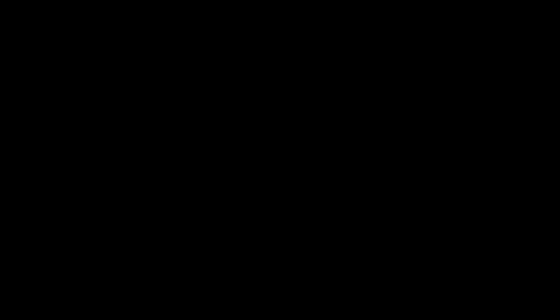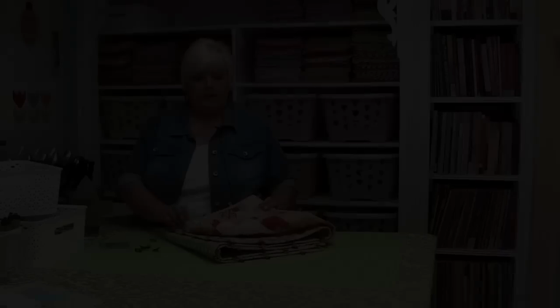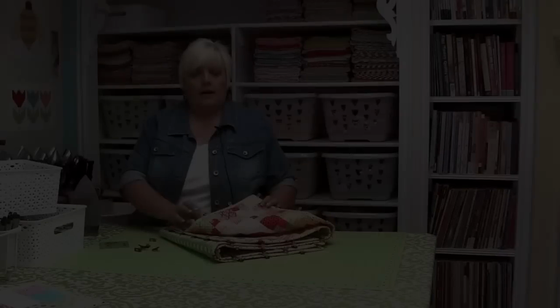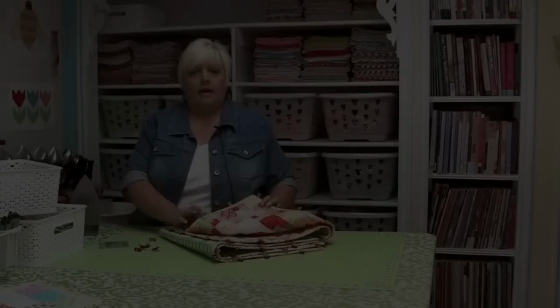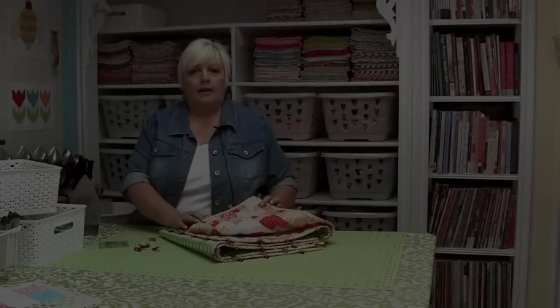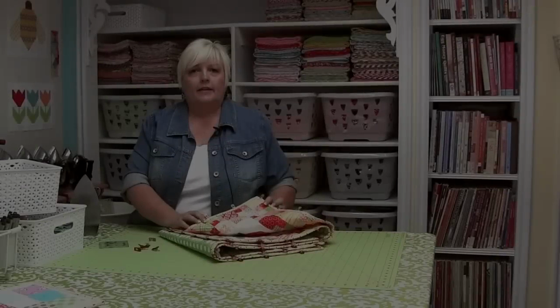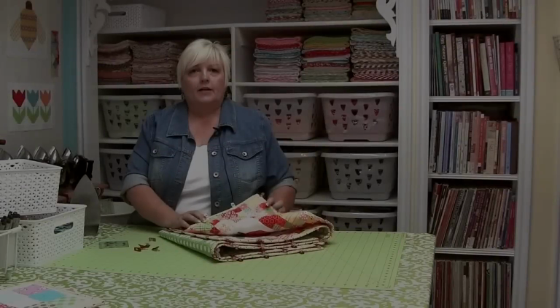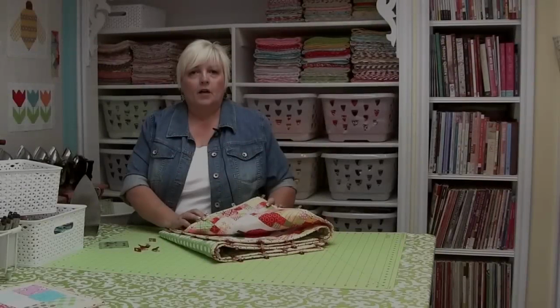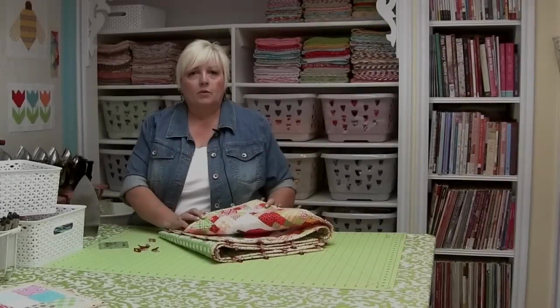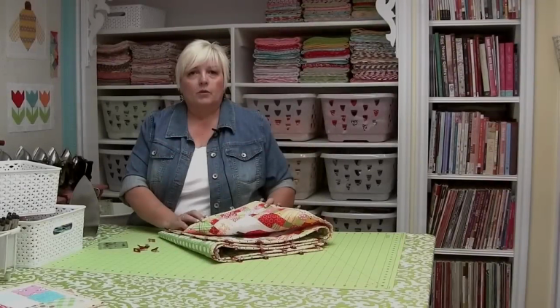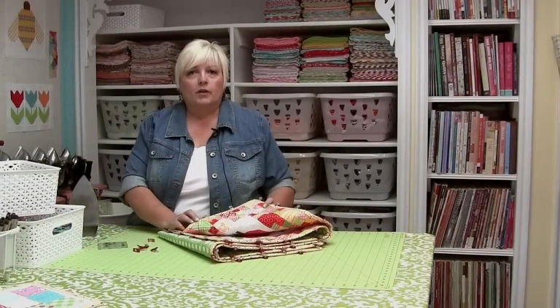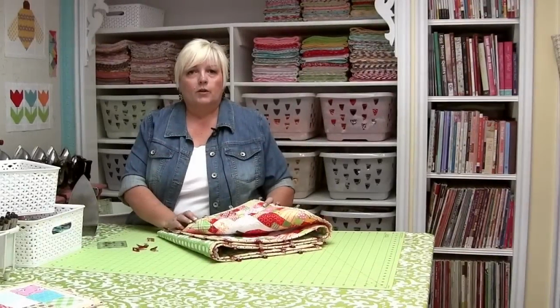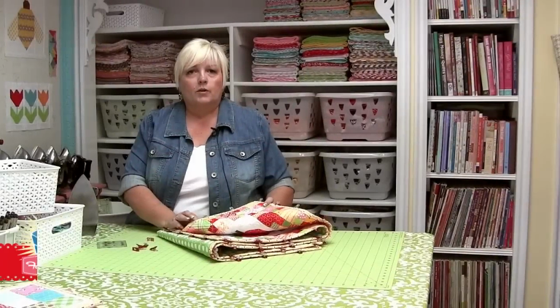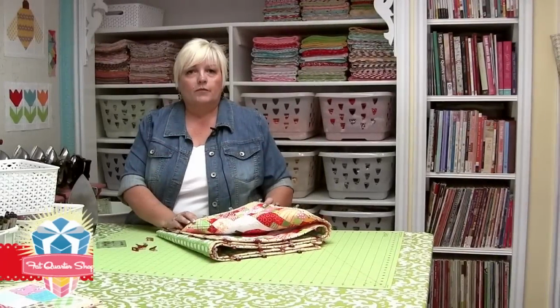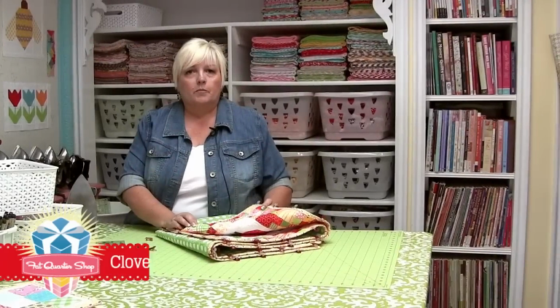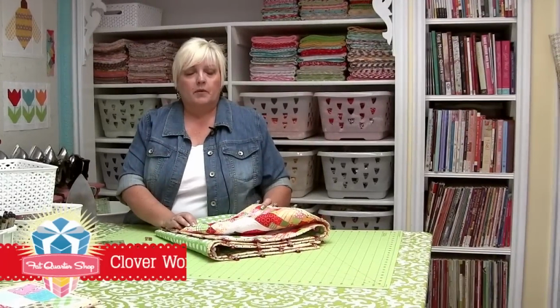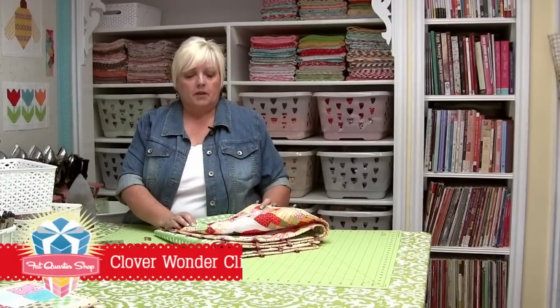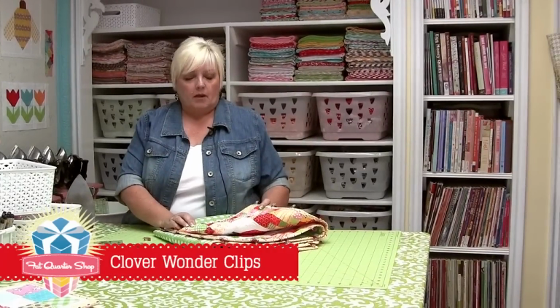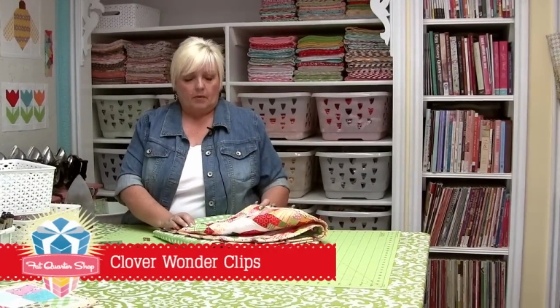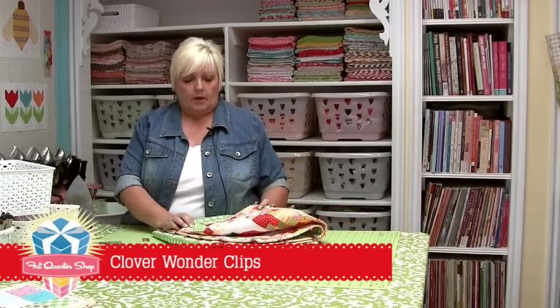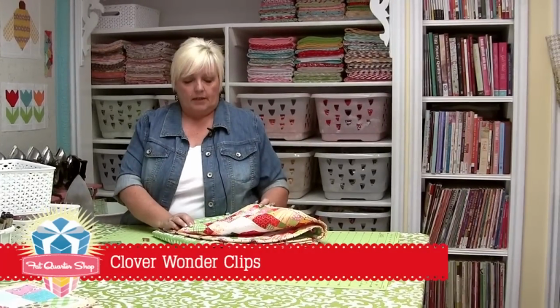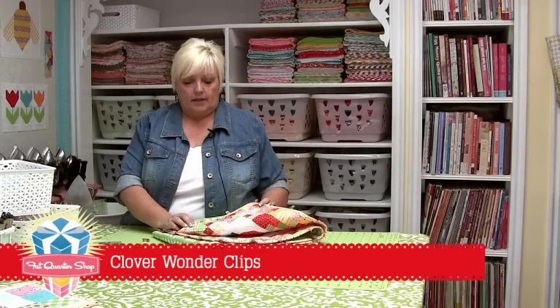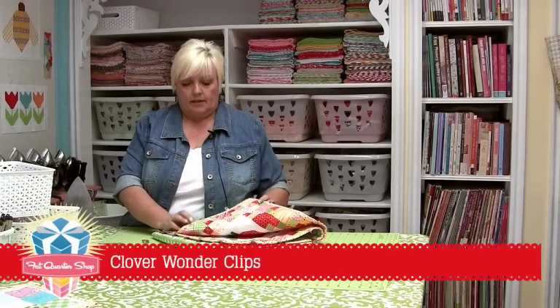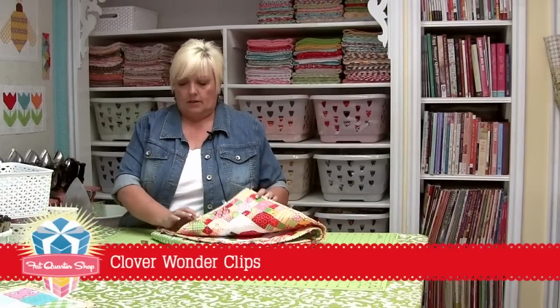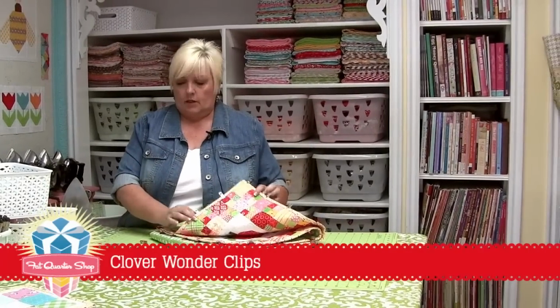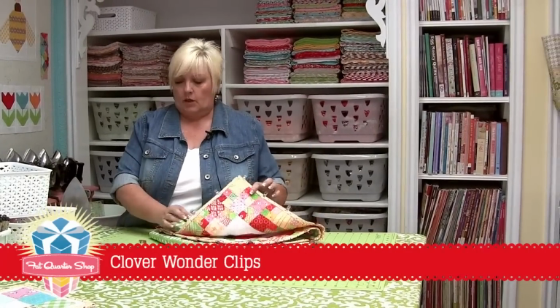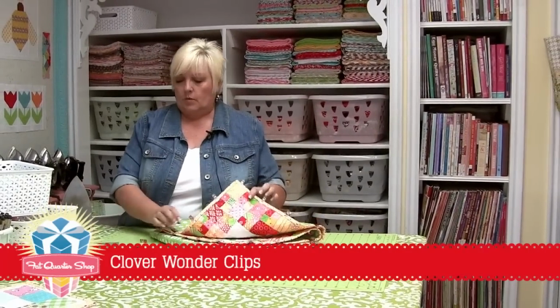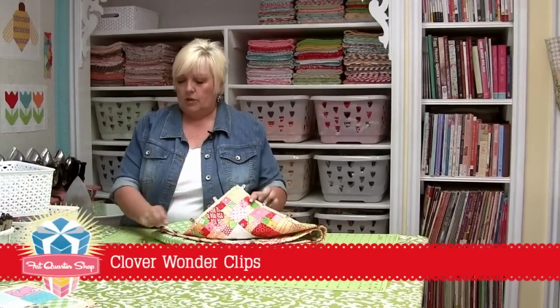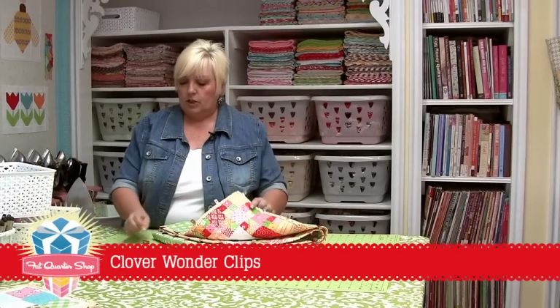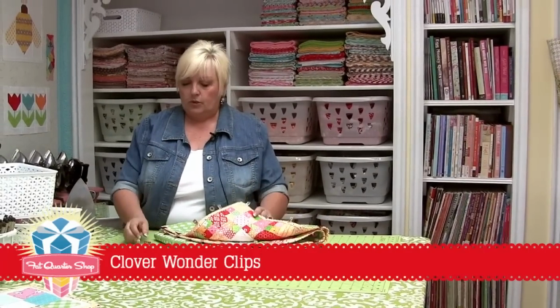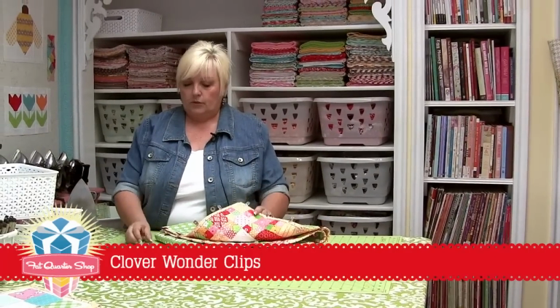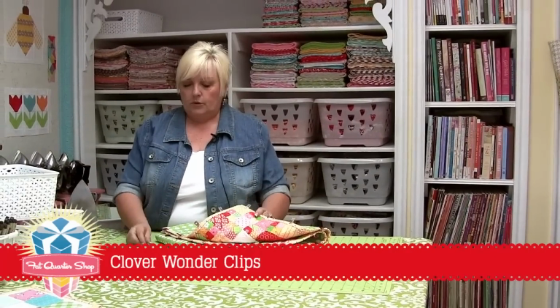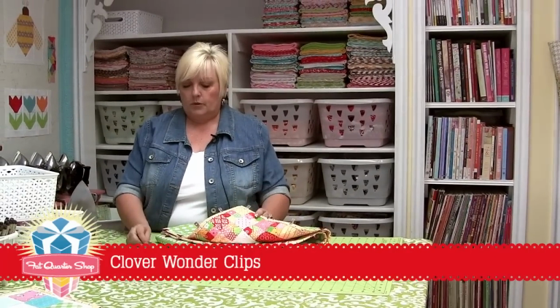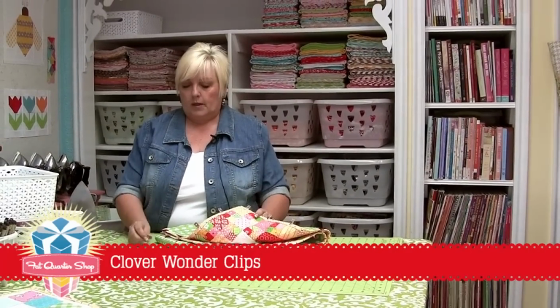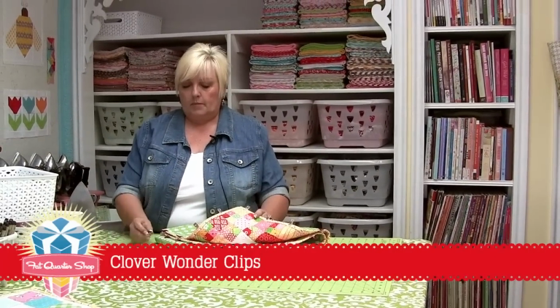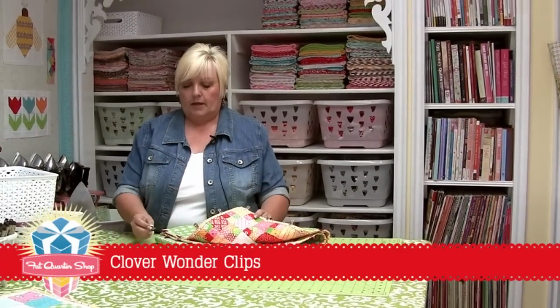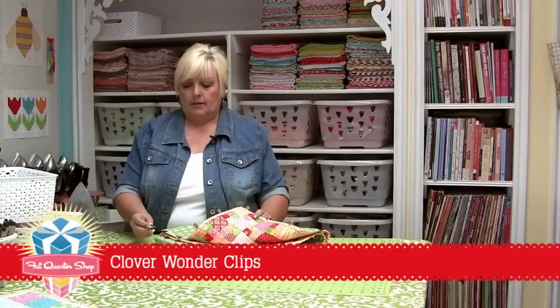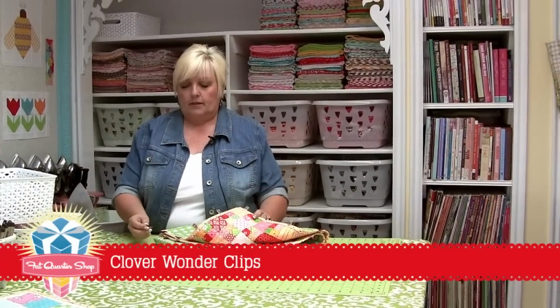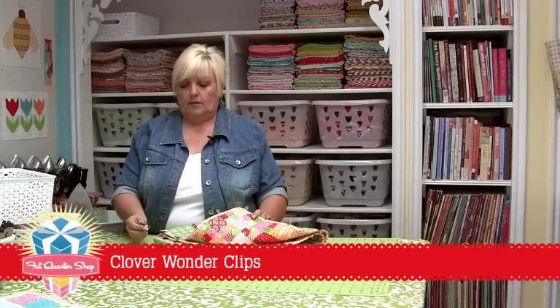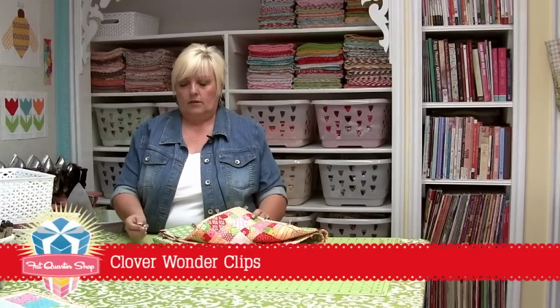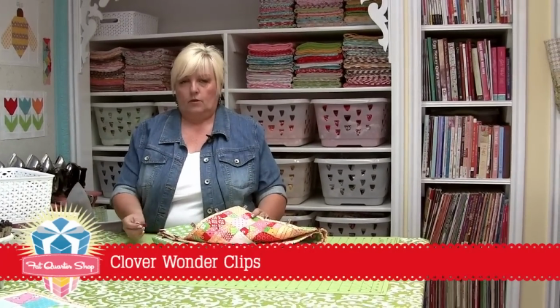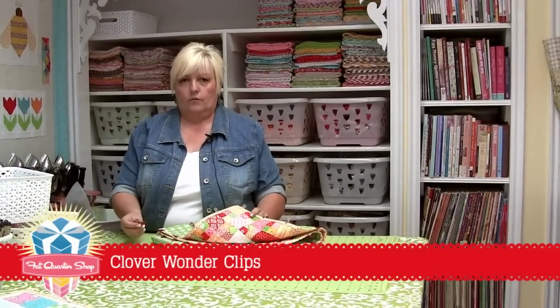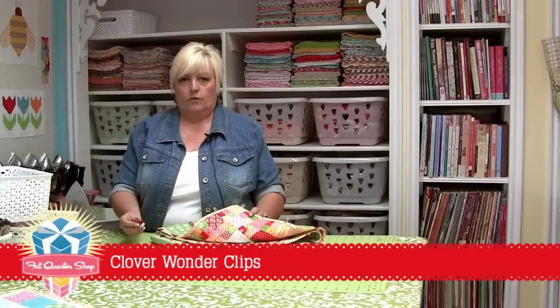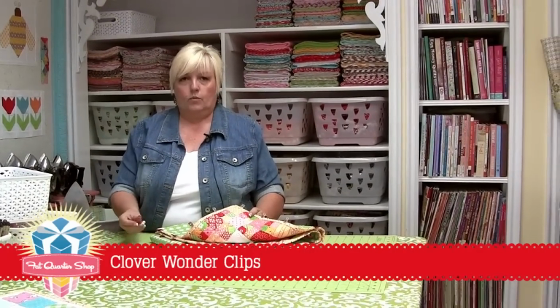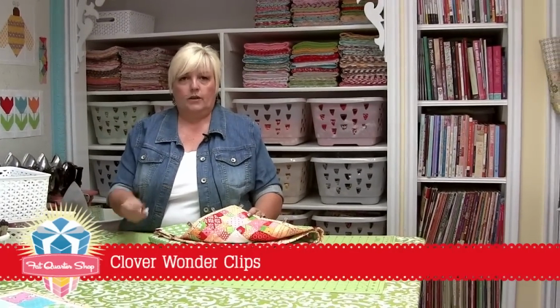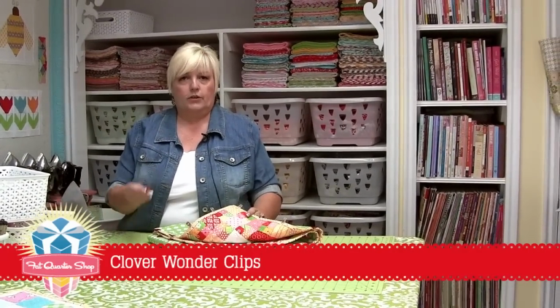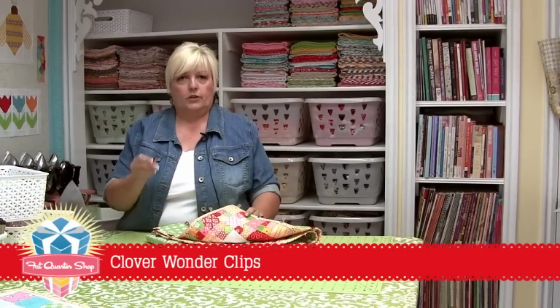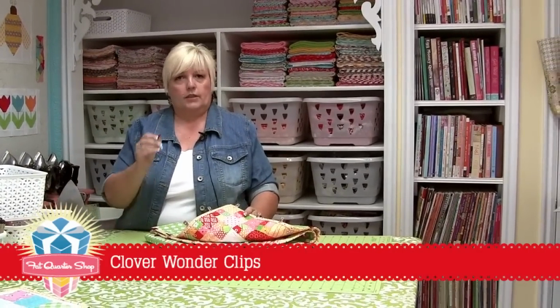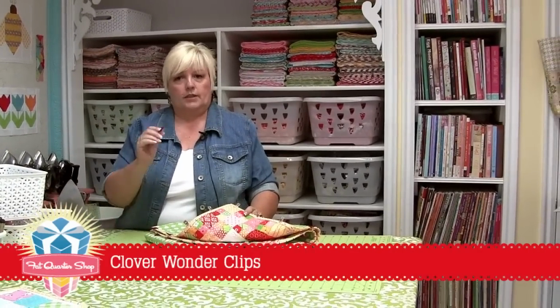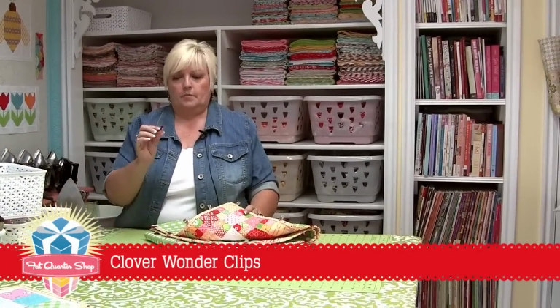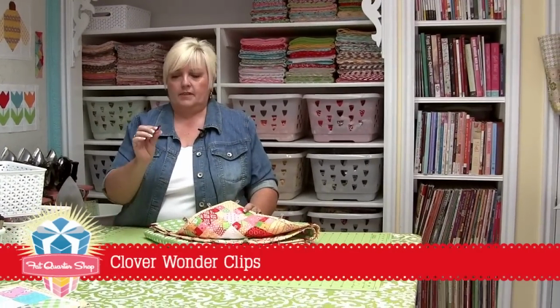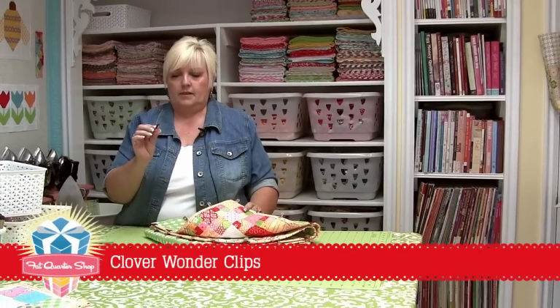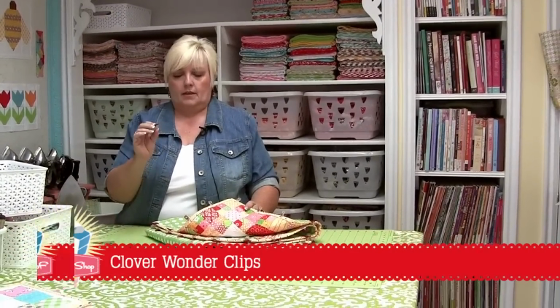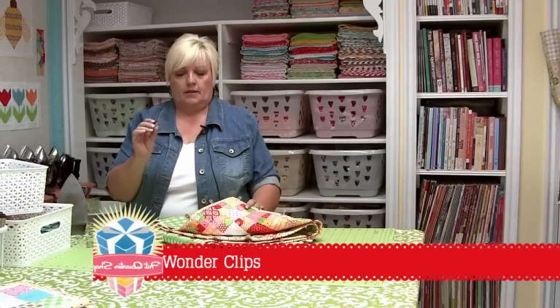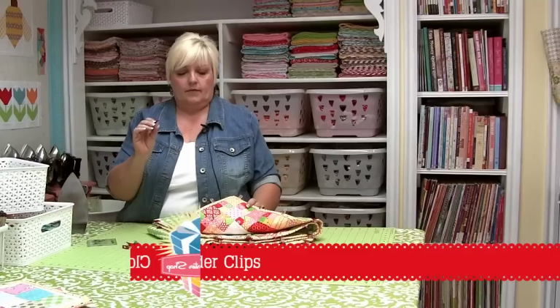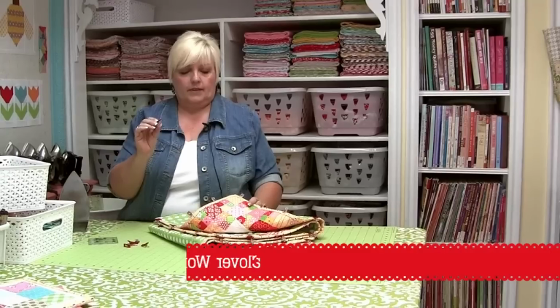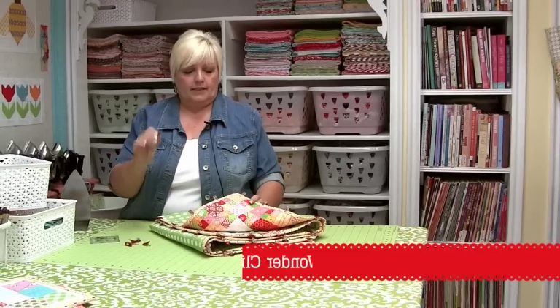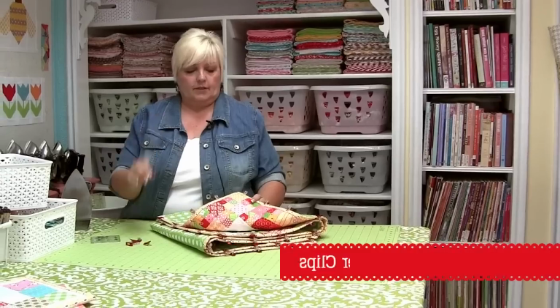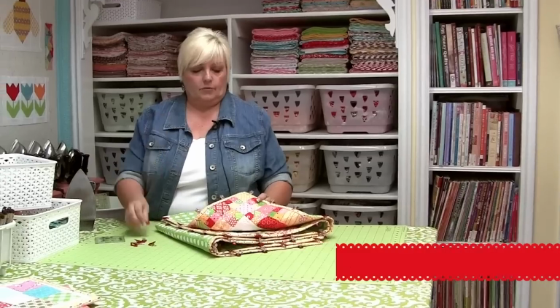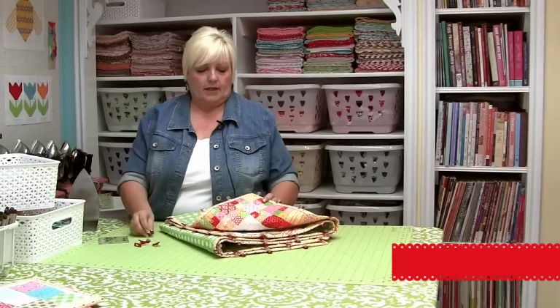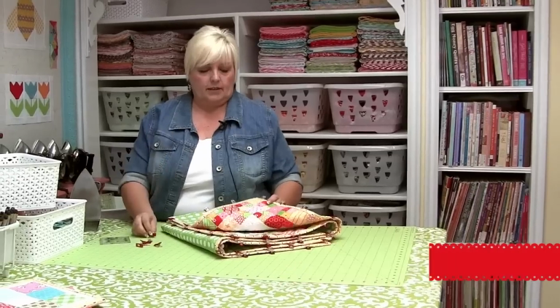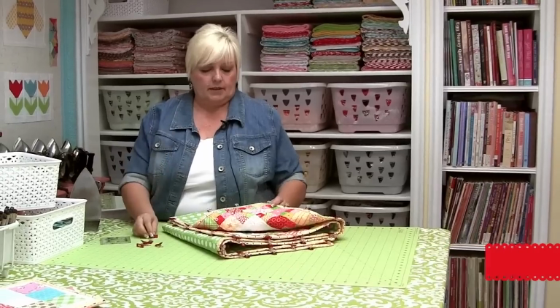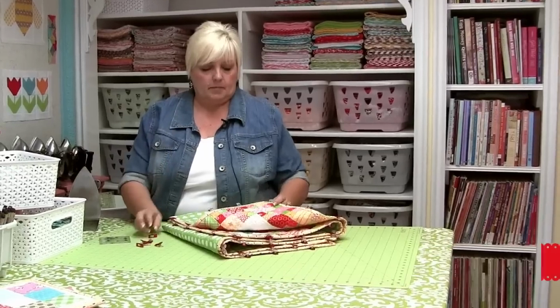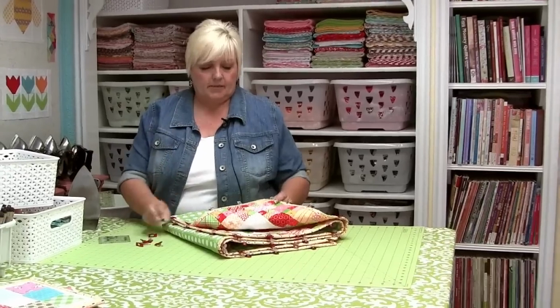Hi, I'm Lori Holt from Be In My Bonnet, and I want to show you about the Clover Wonder Clips. I love these little red clips.